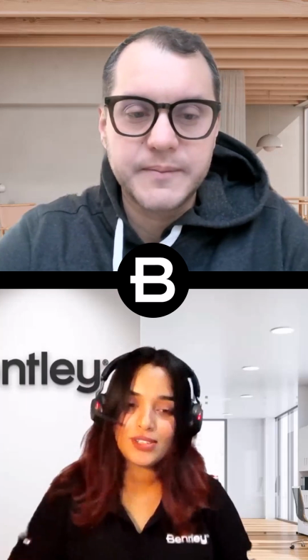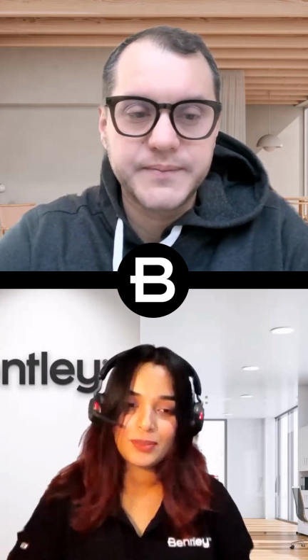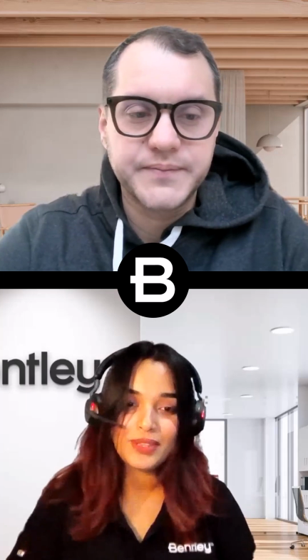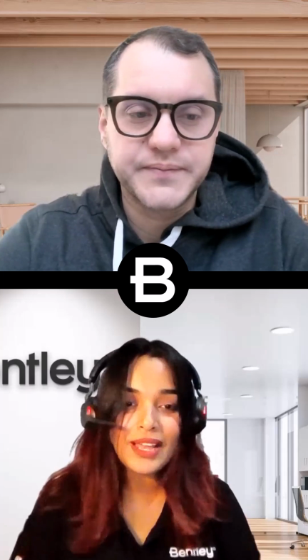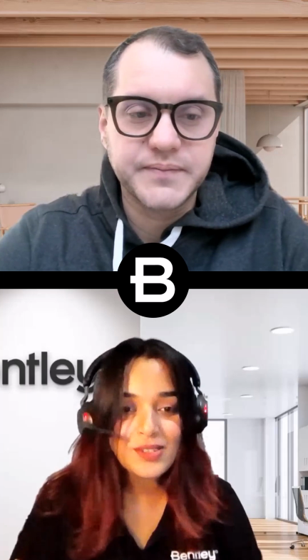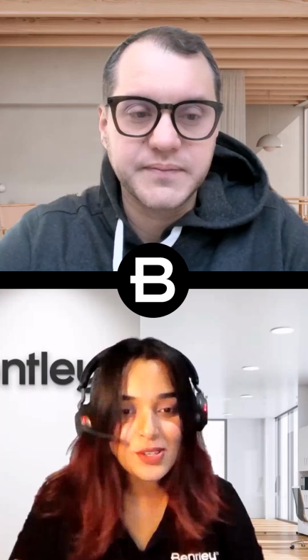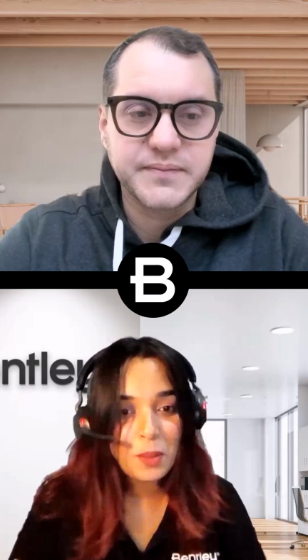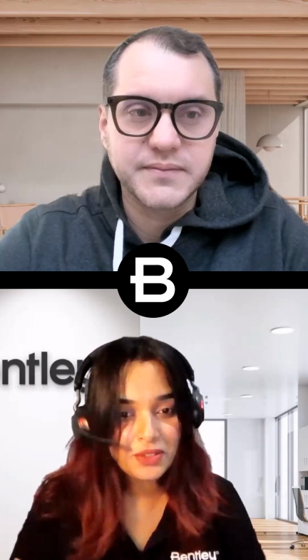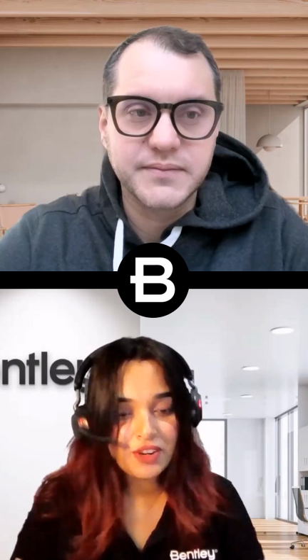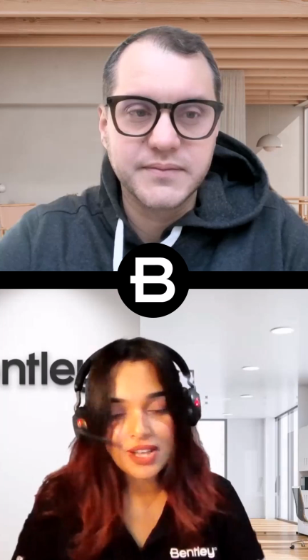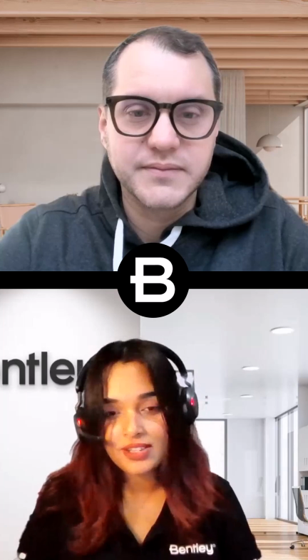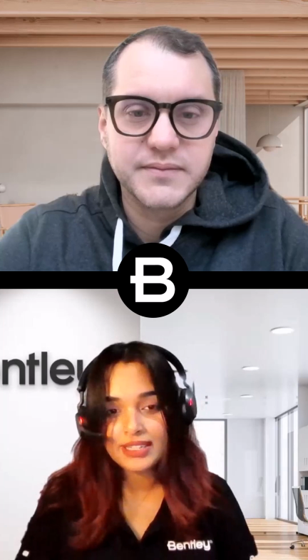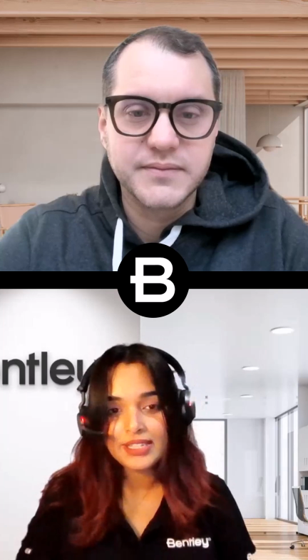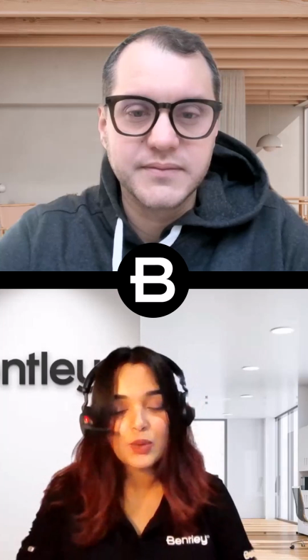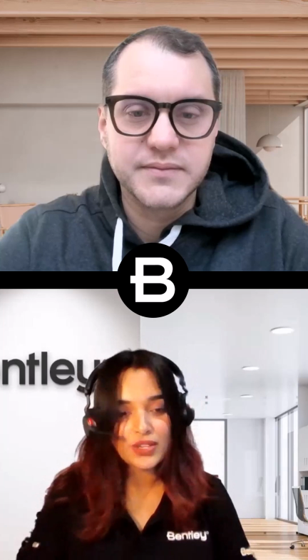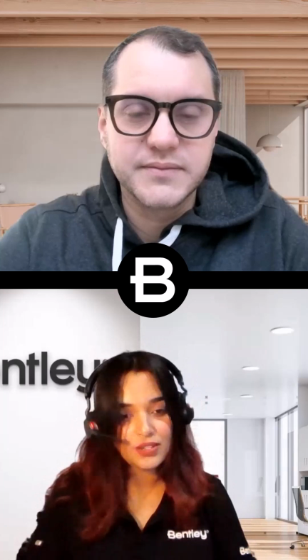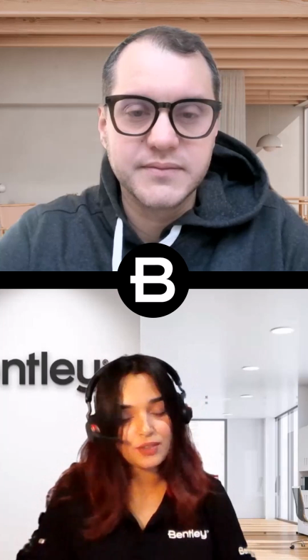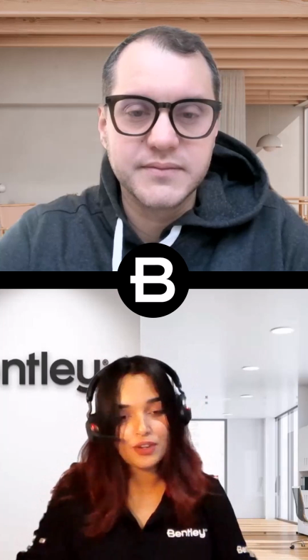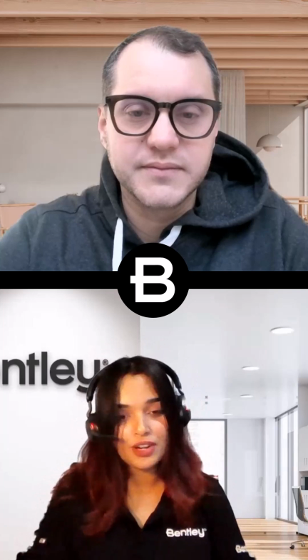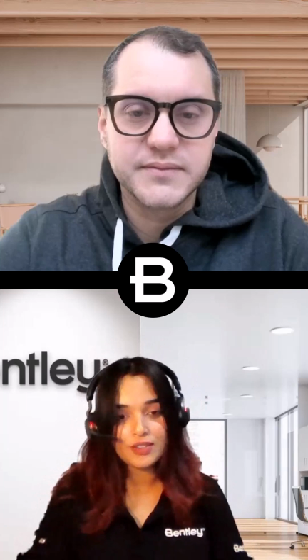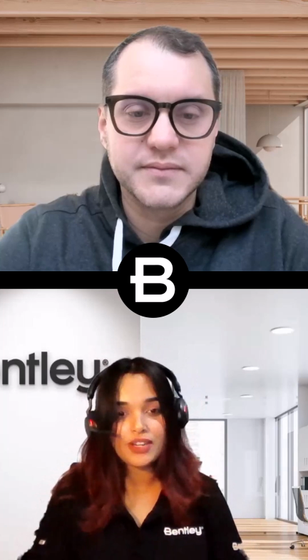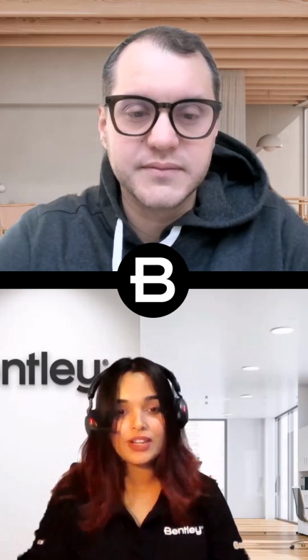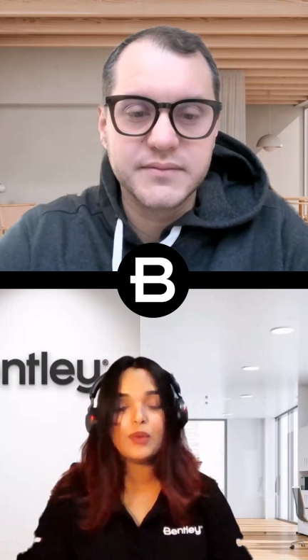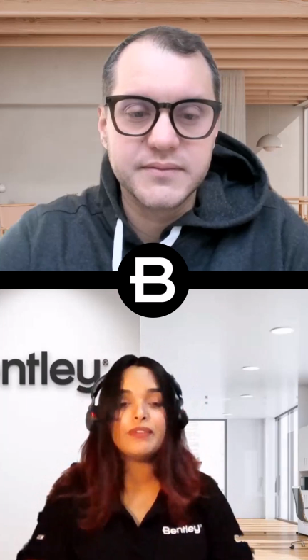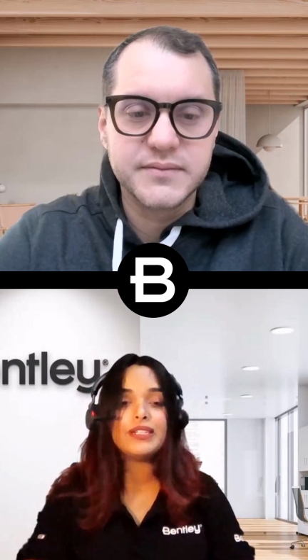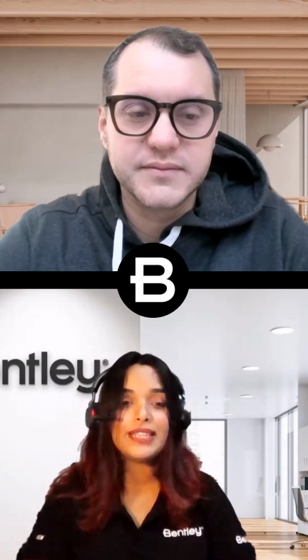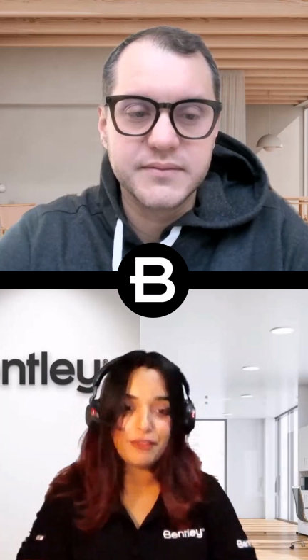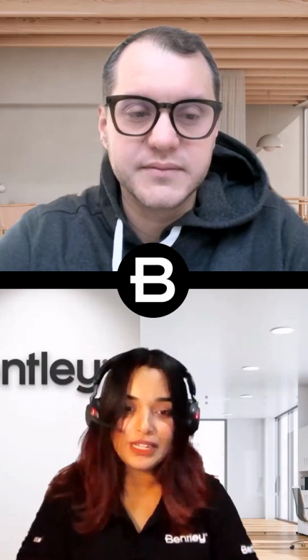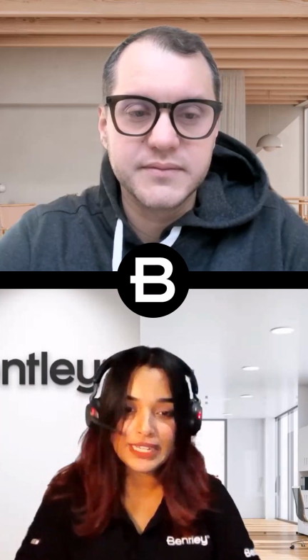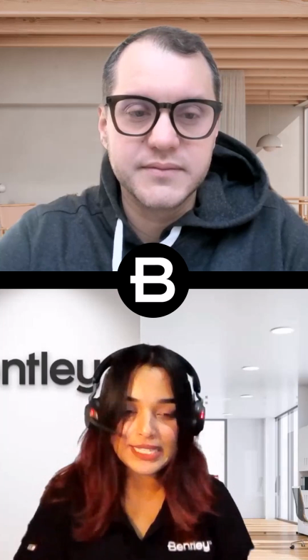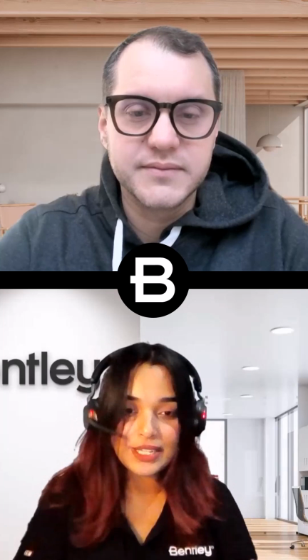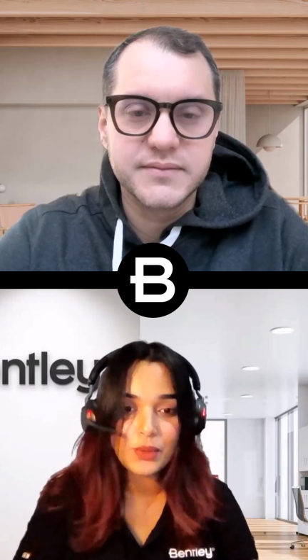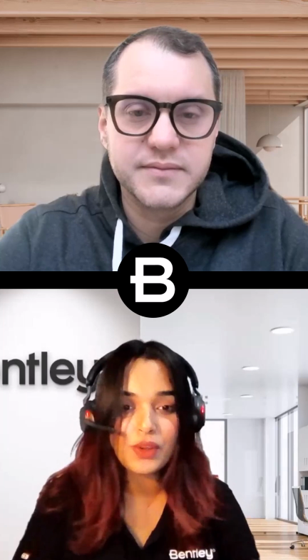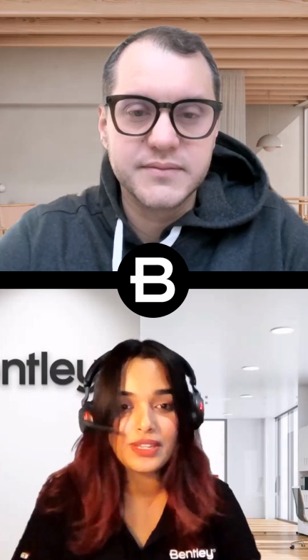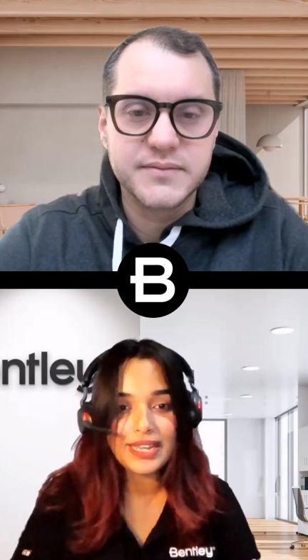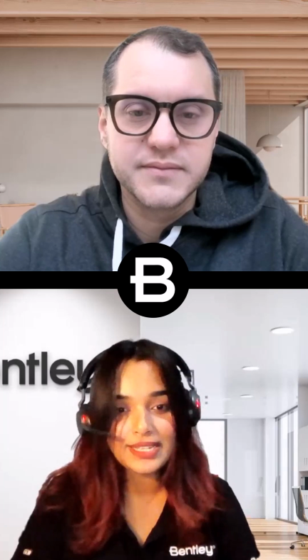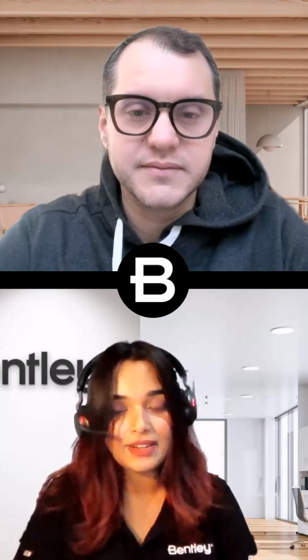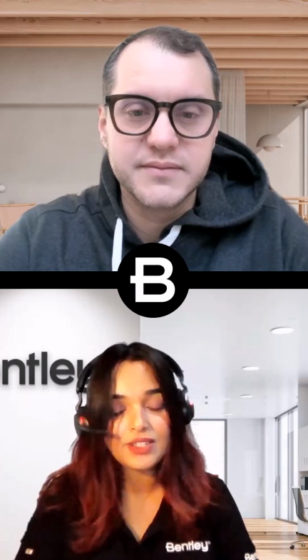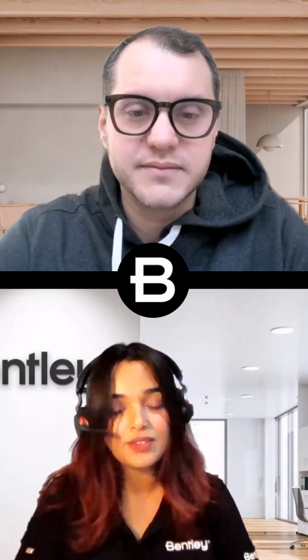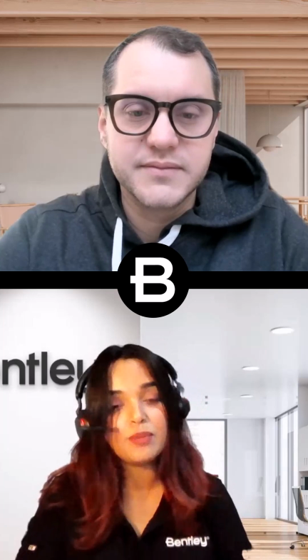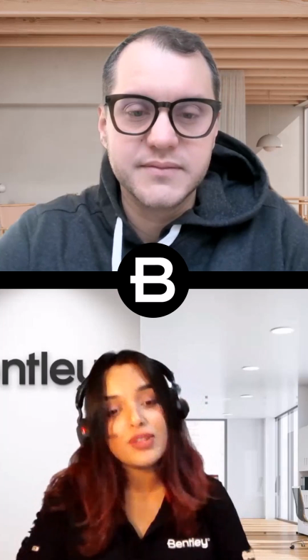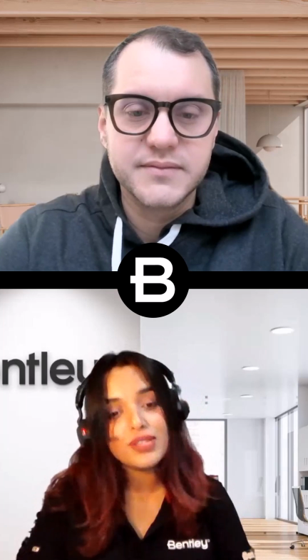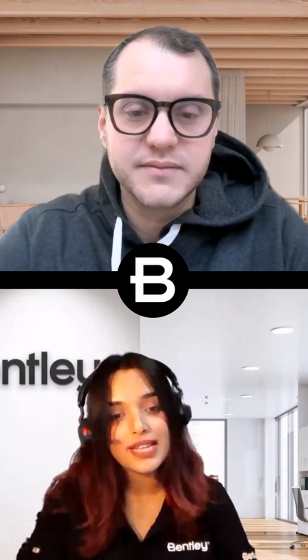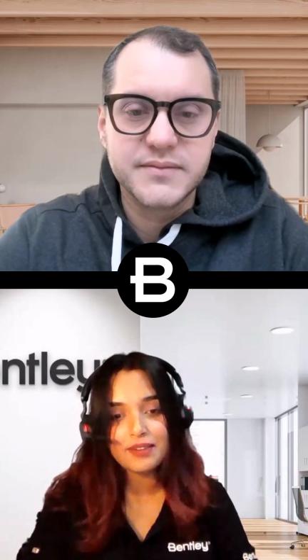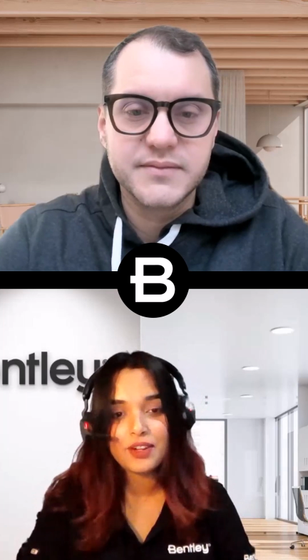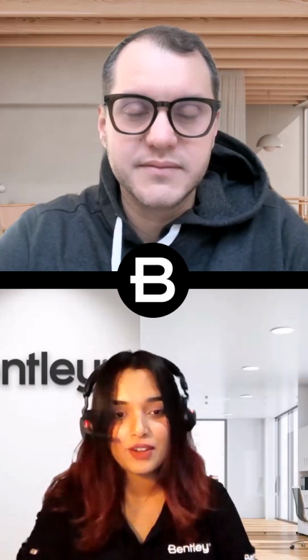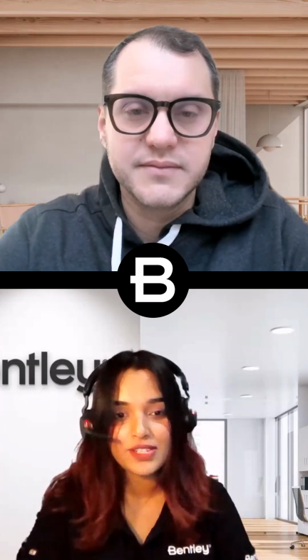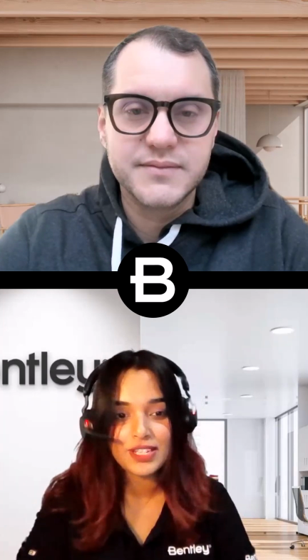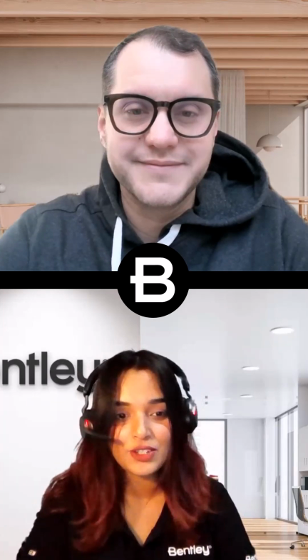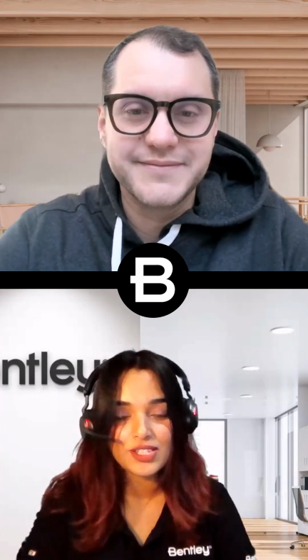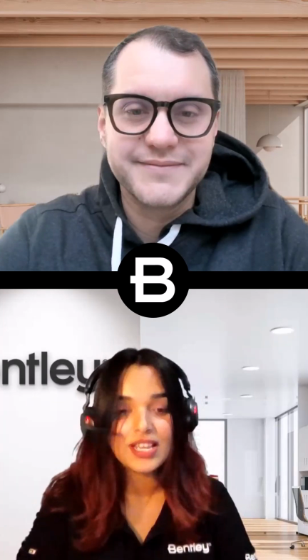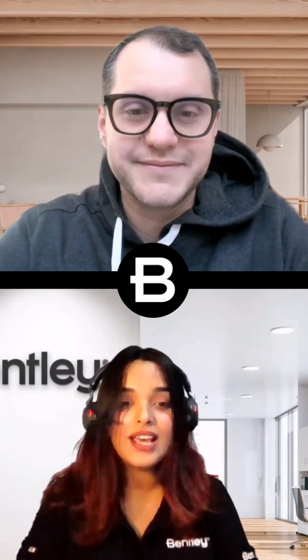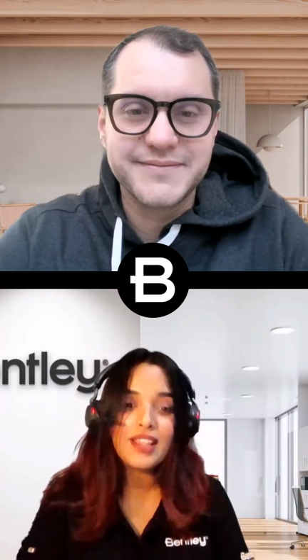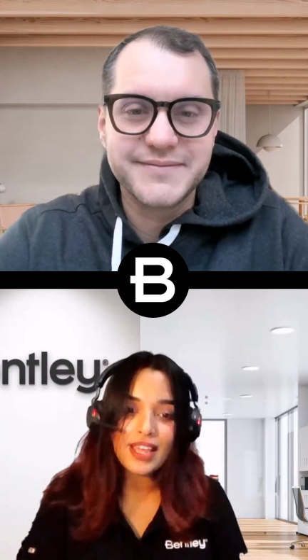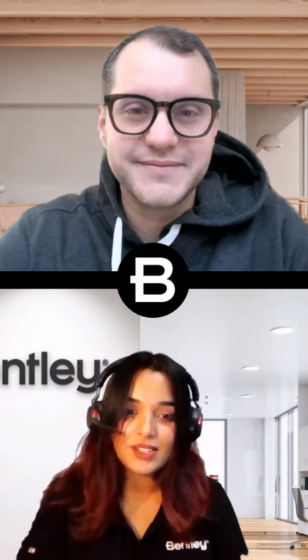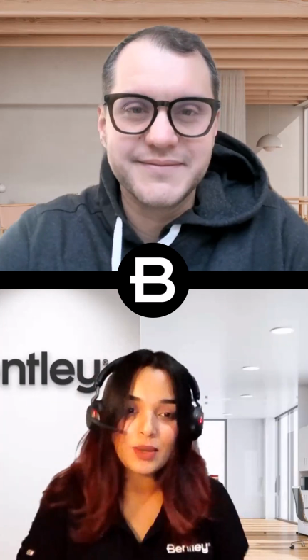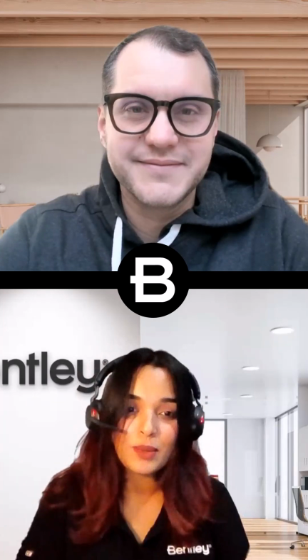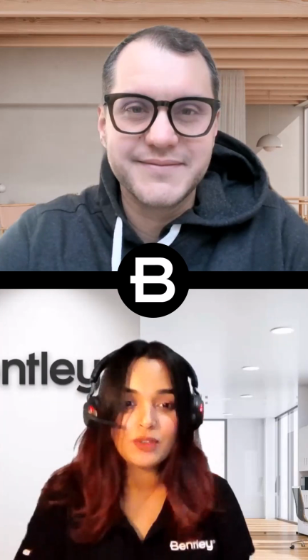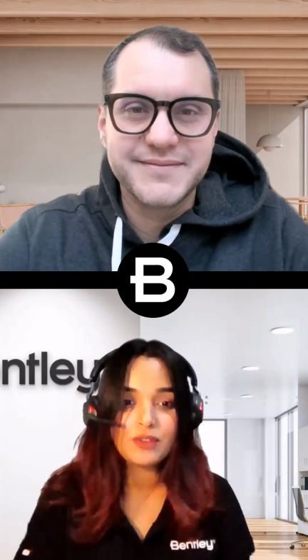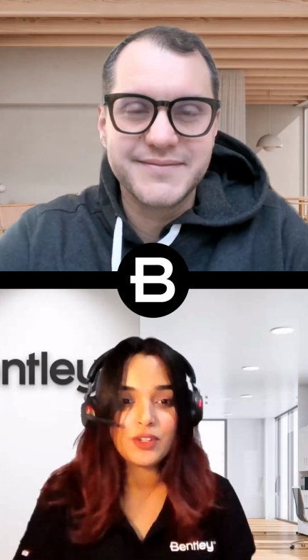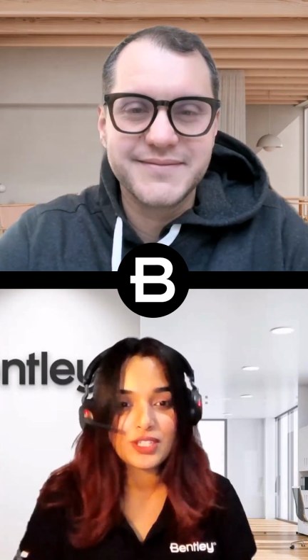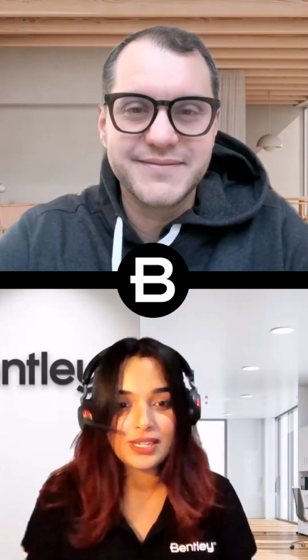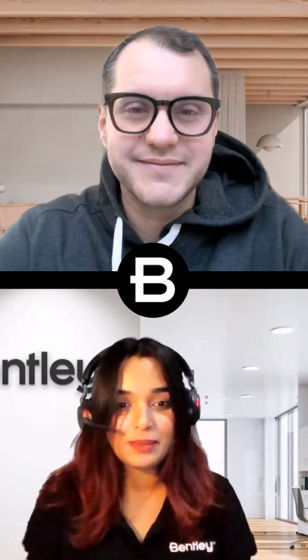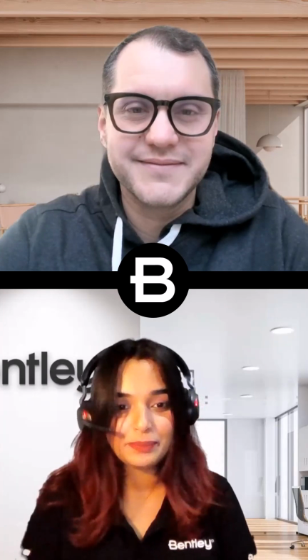Awesome. Thank you so much for answering these questions for us, Frida. We will definitely see you on the next series for more insightful conversations. Thank you so much. You have a good day.